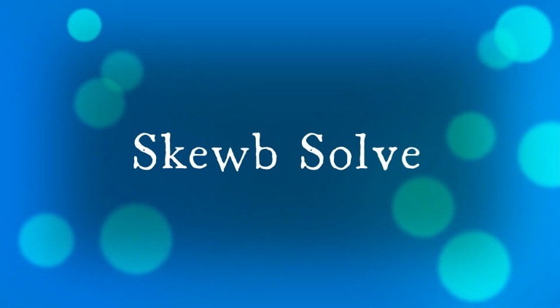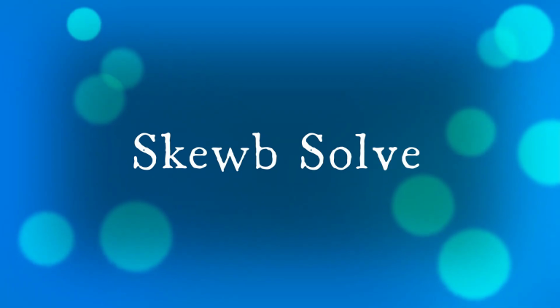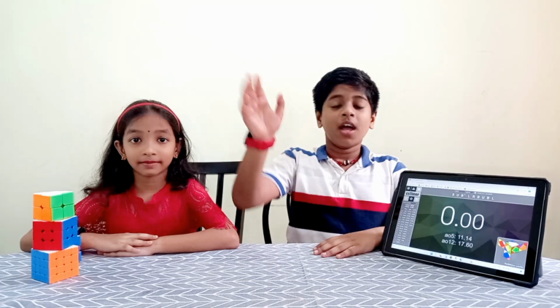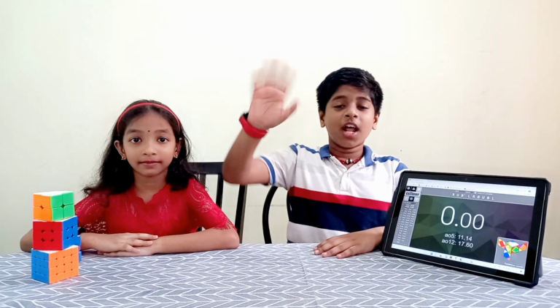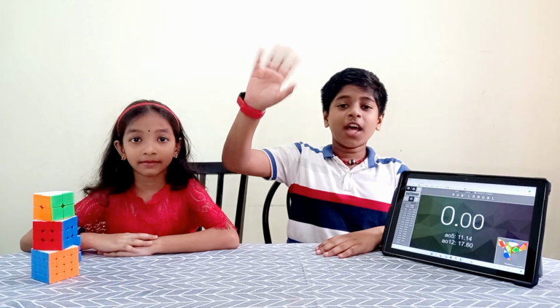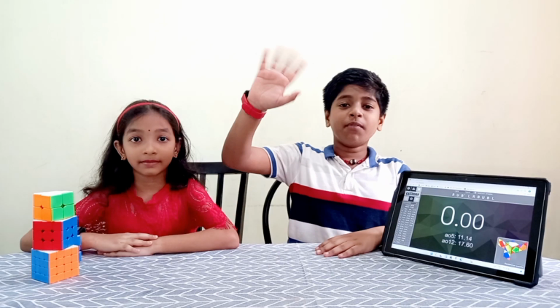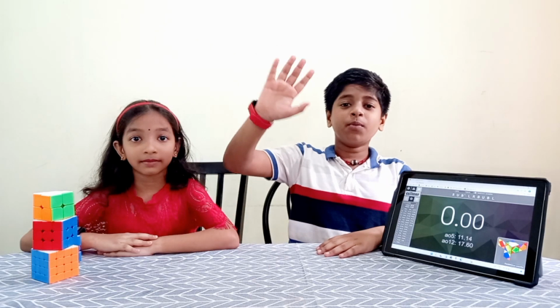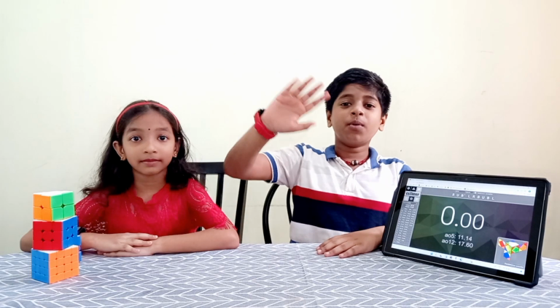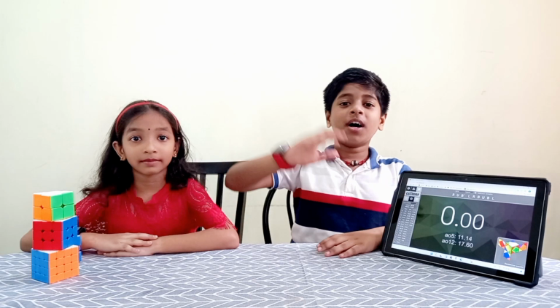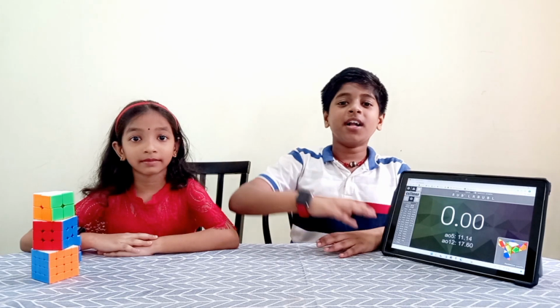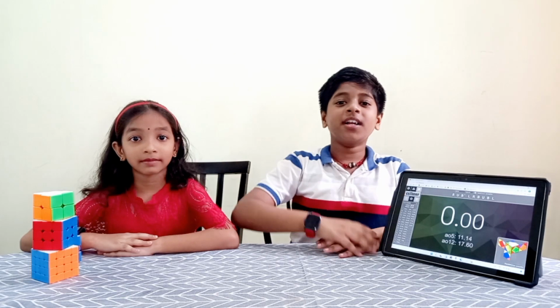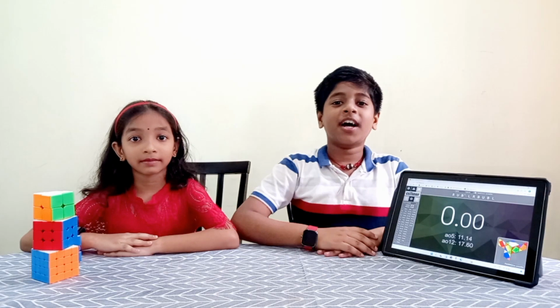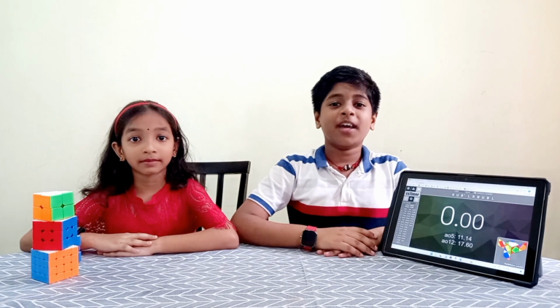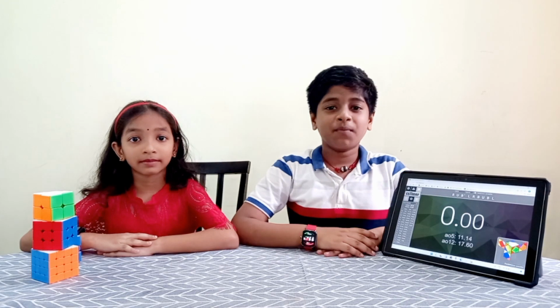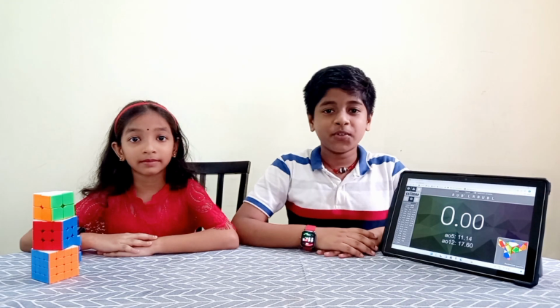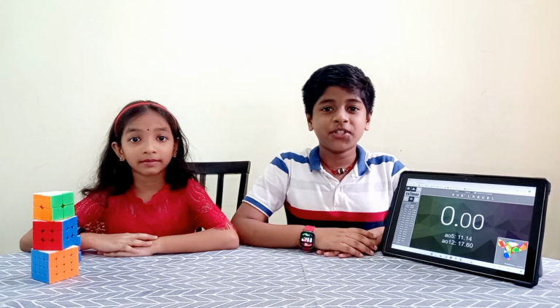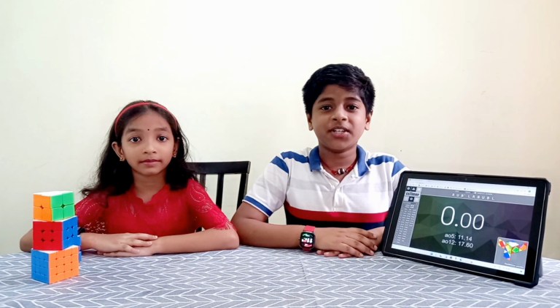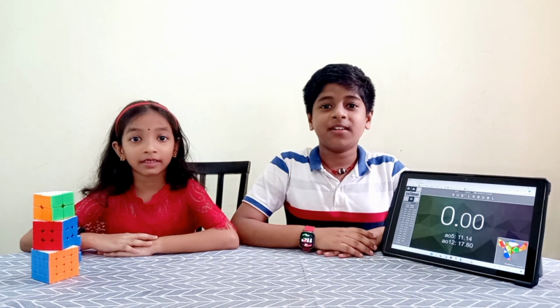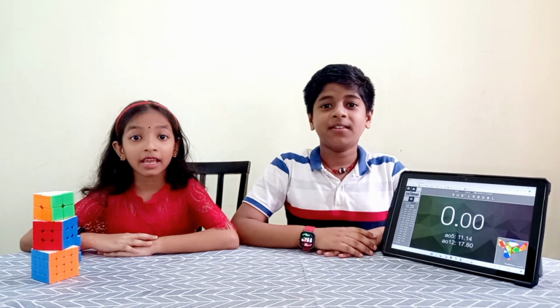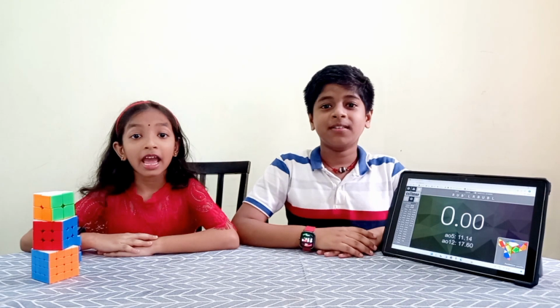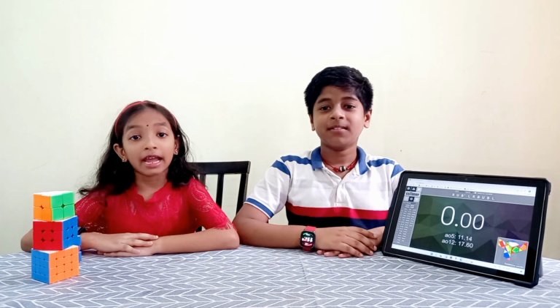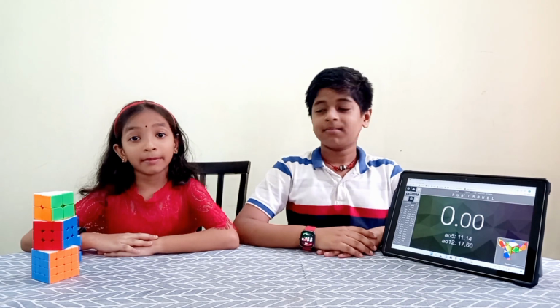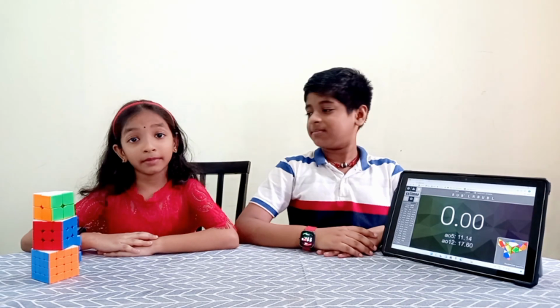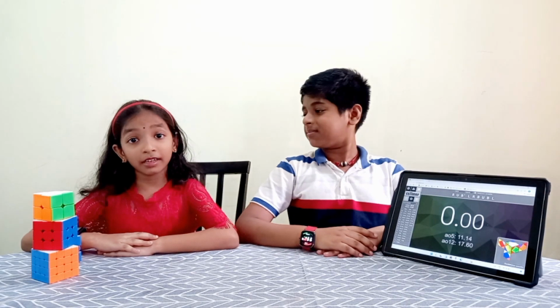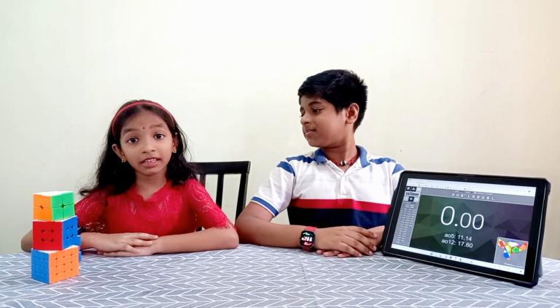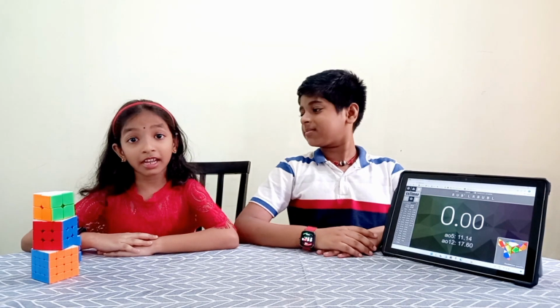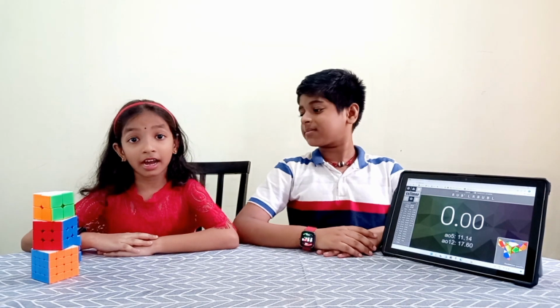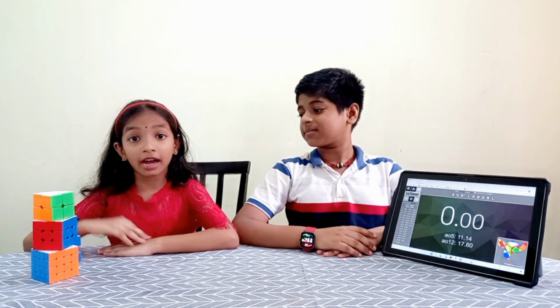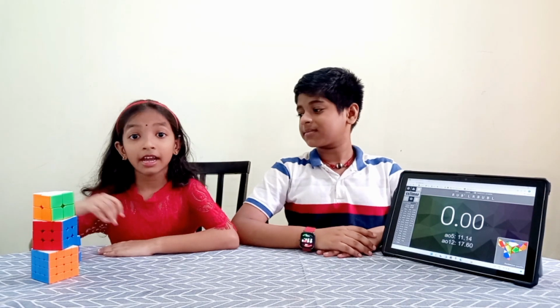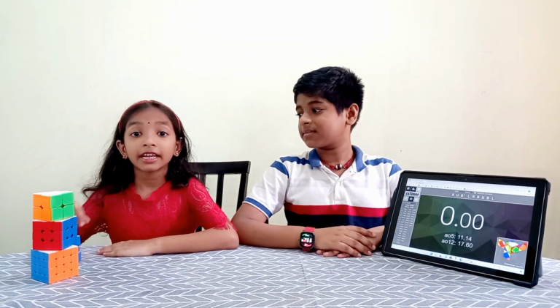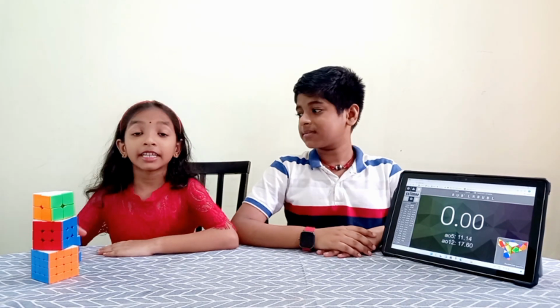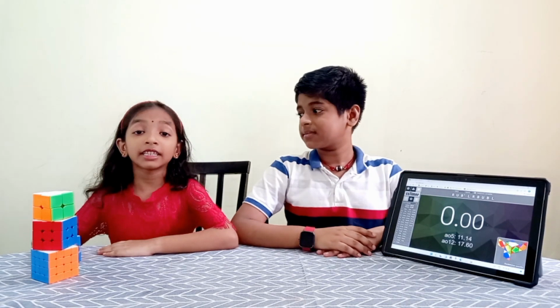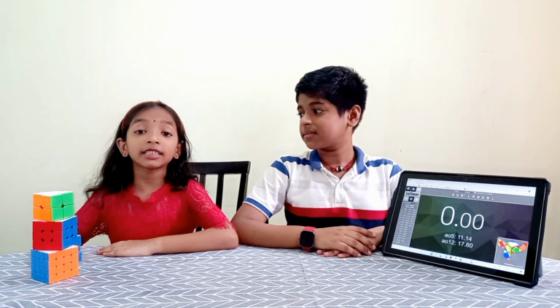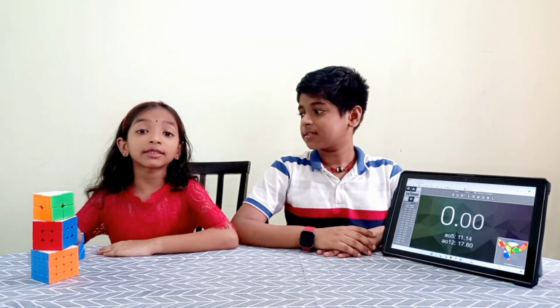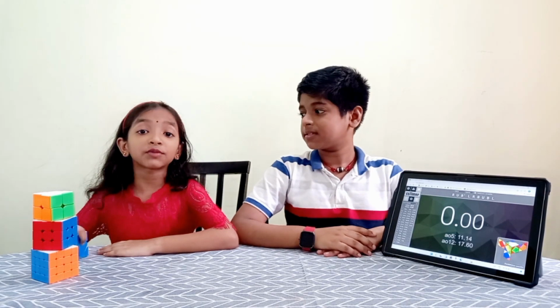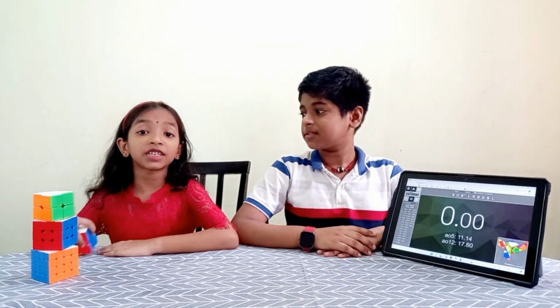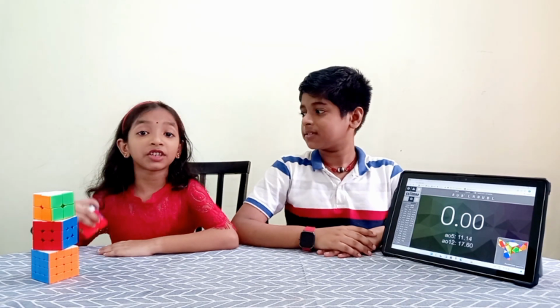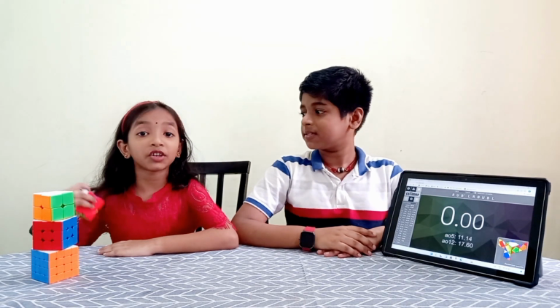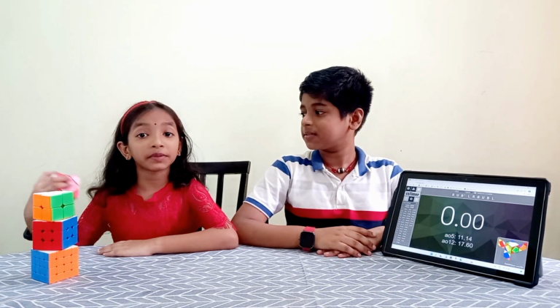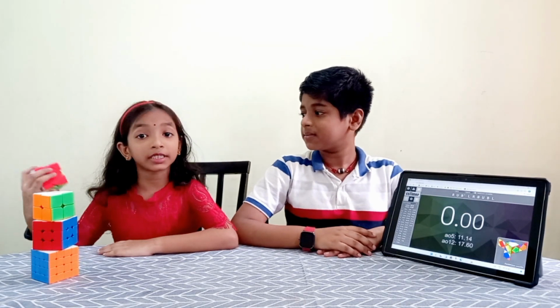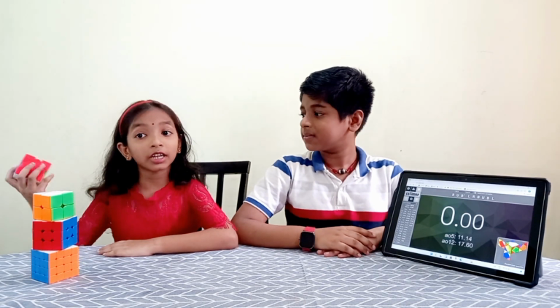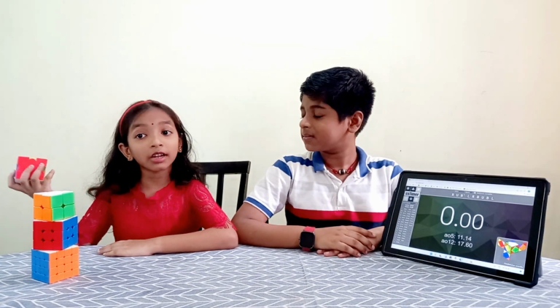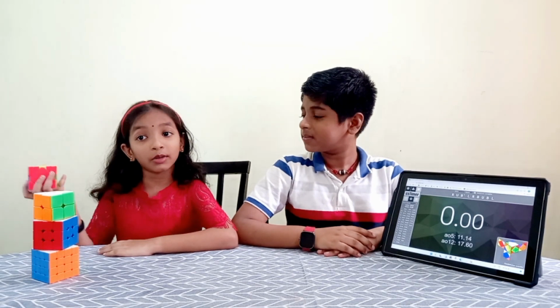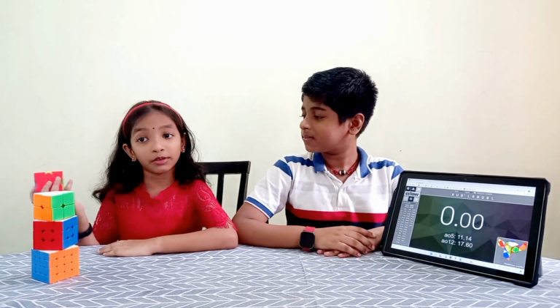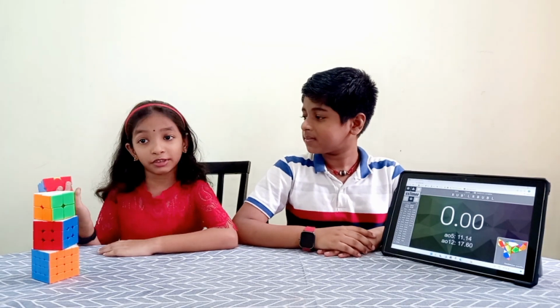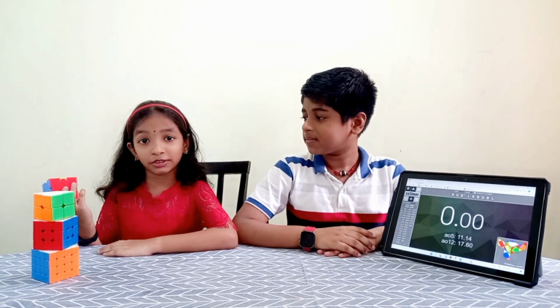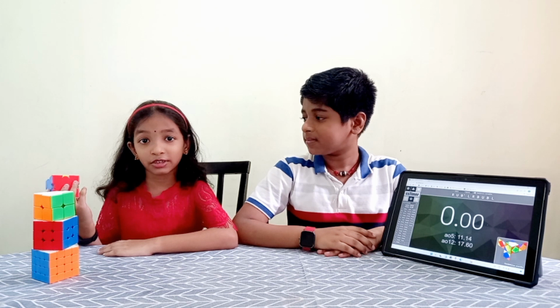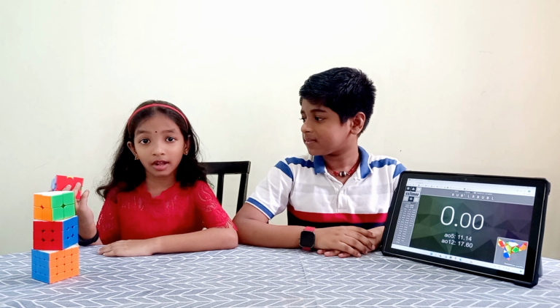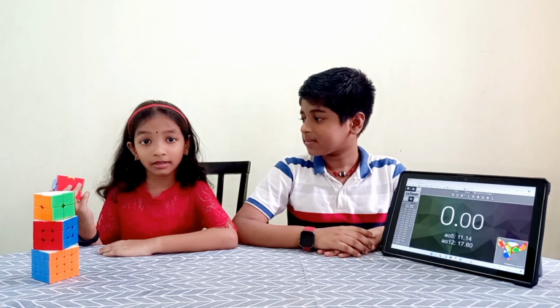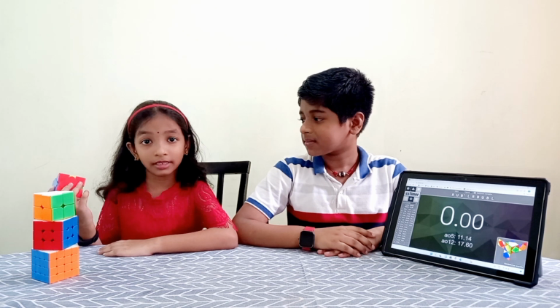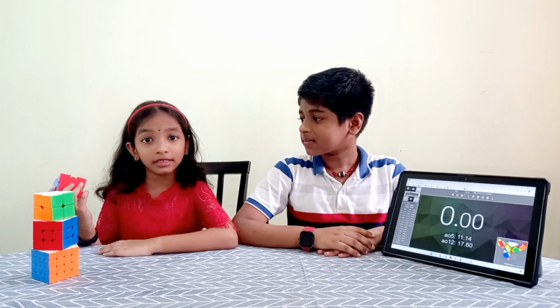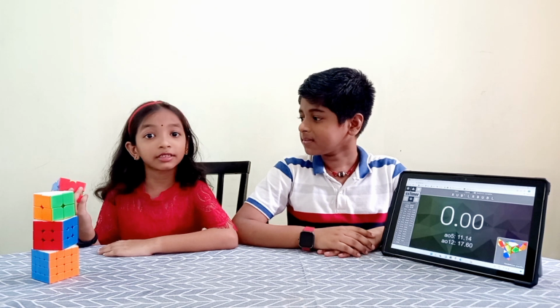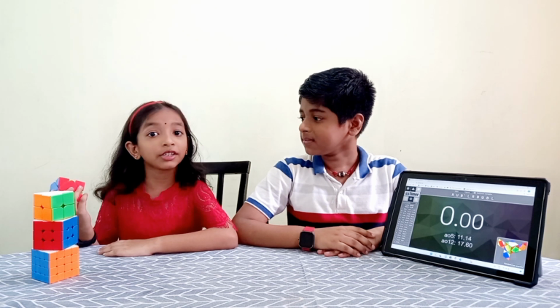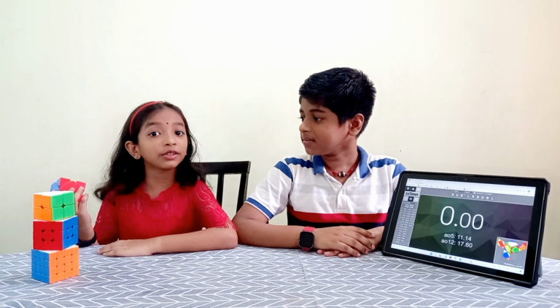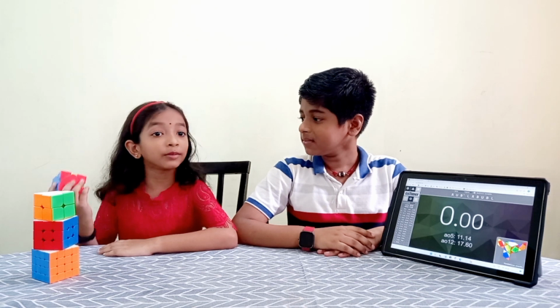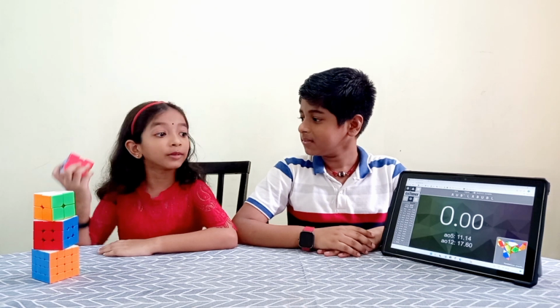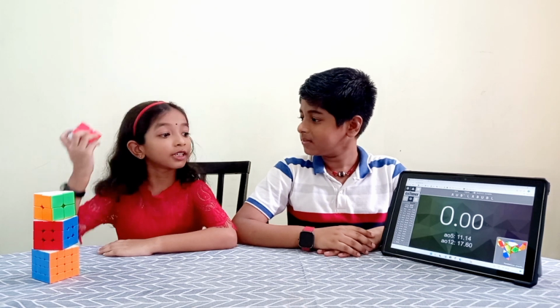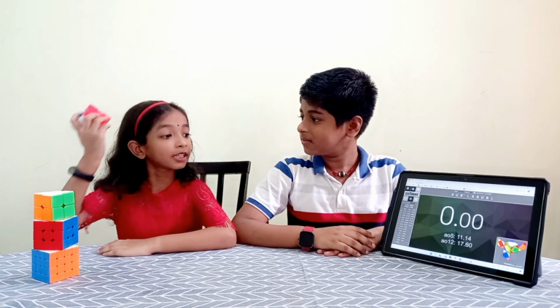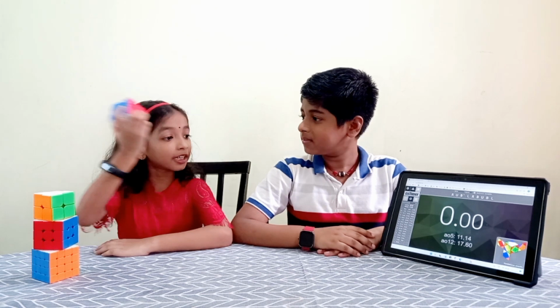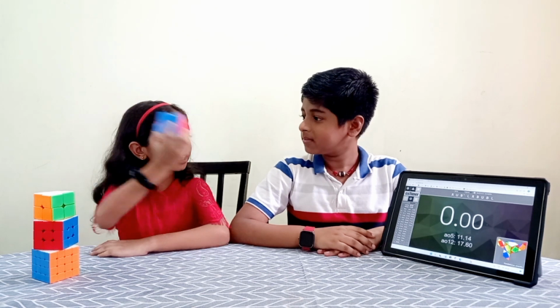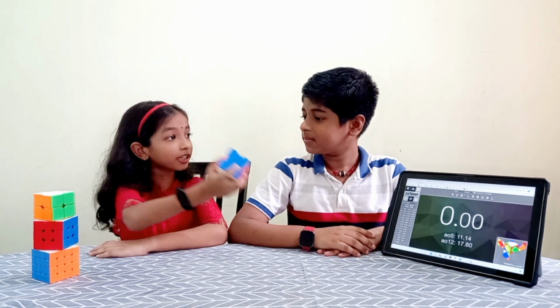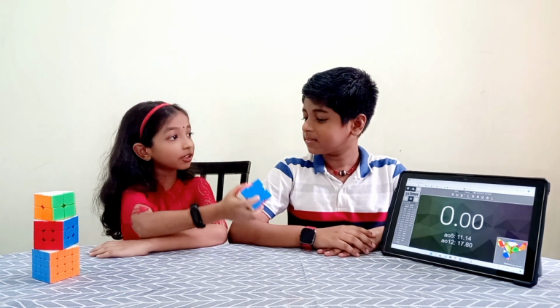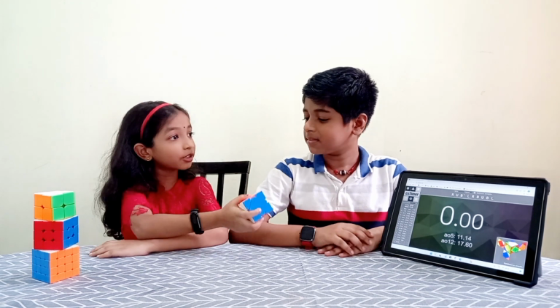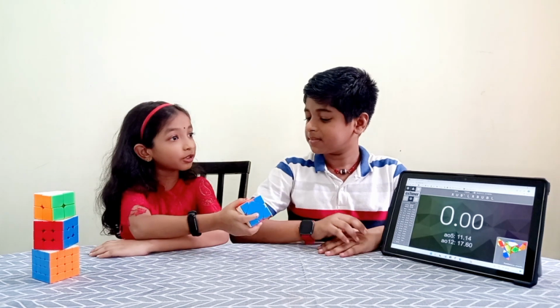Hello everyone, I am Vishal. I am Vidika. In this video, Vishal is going to solve this cube. Here we go.